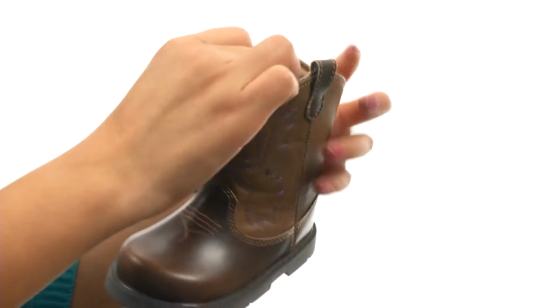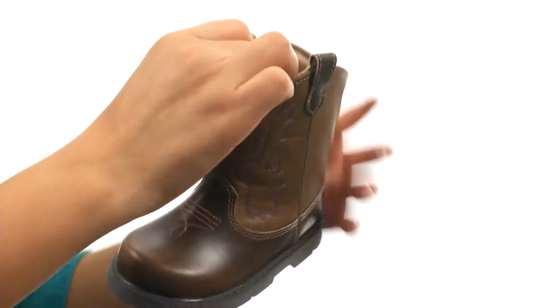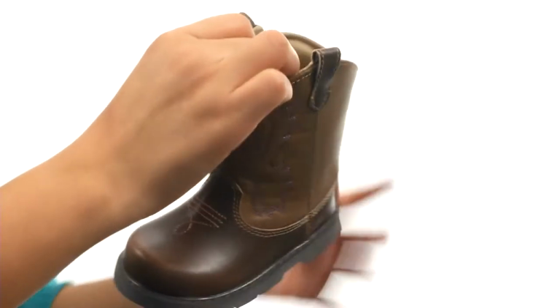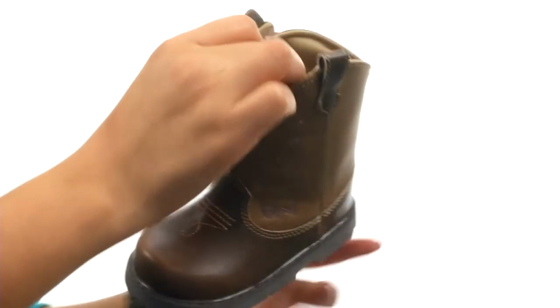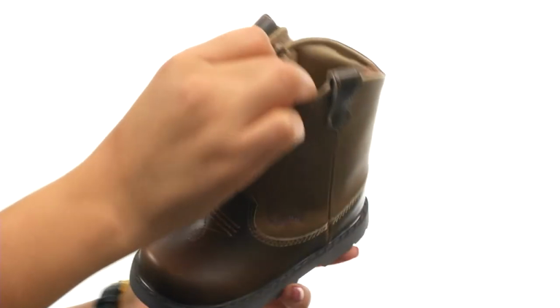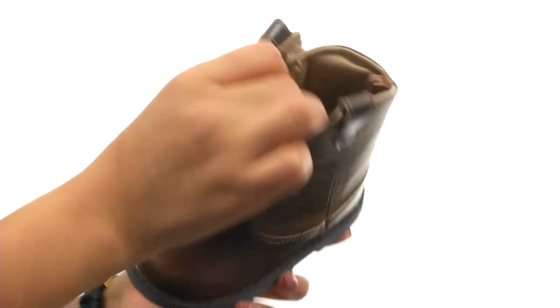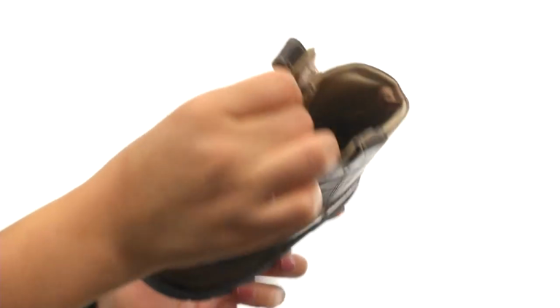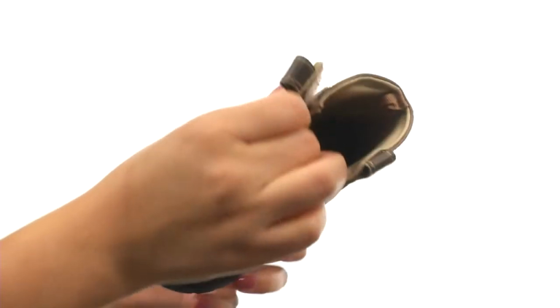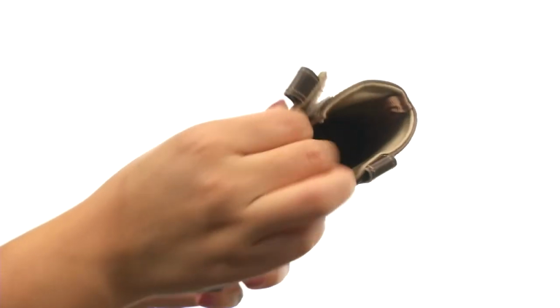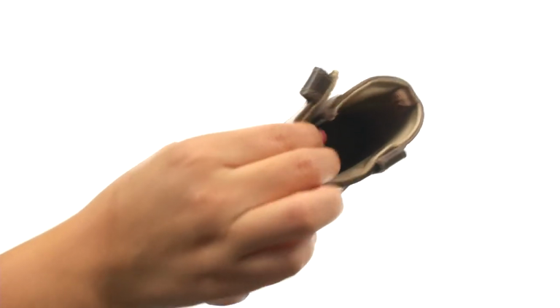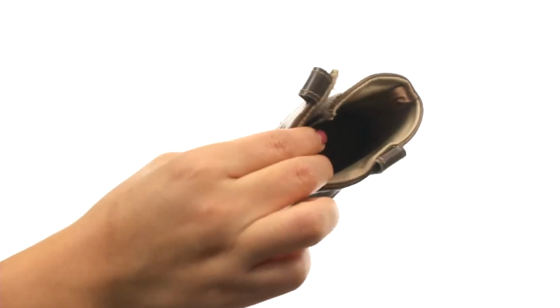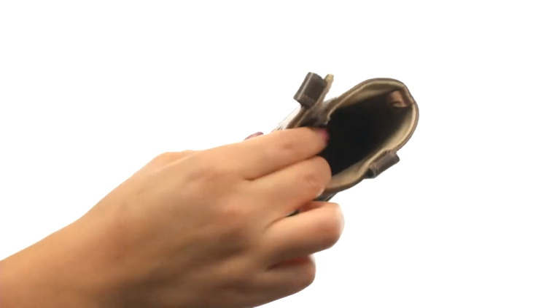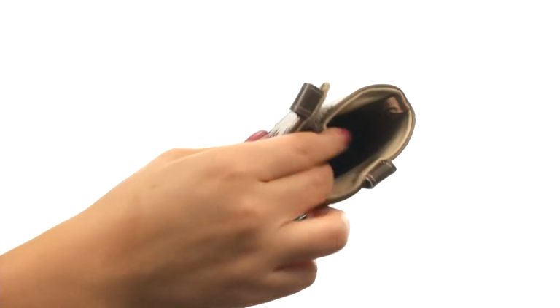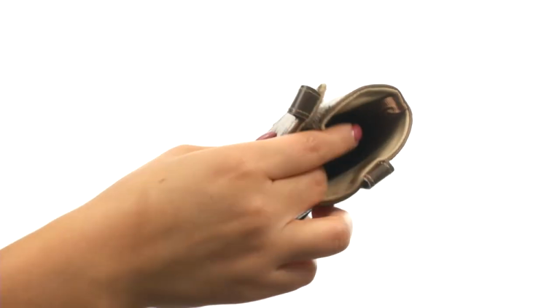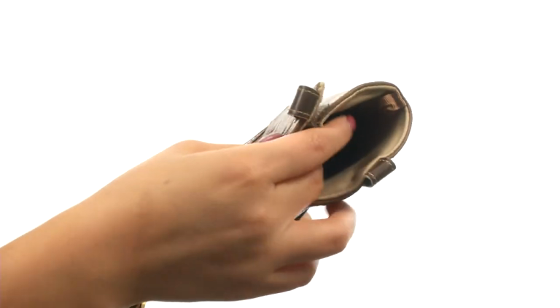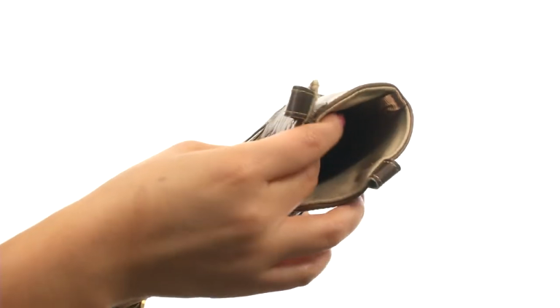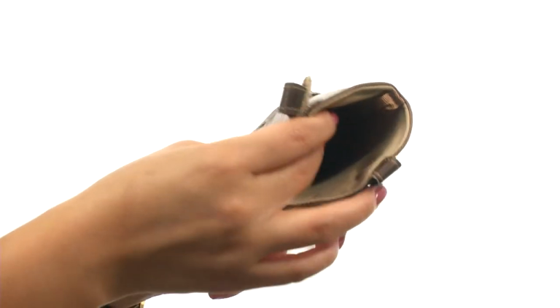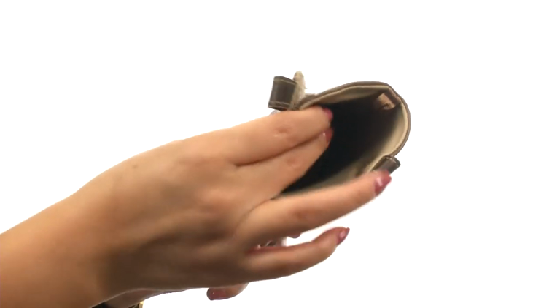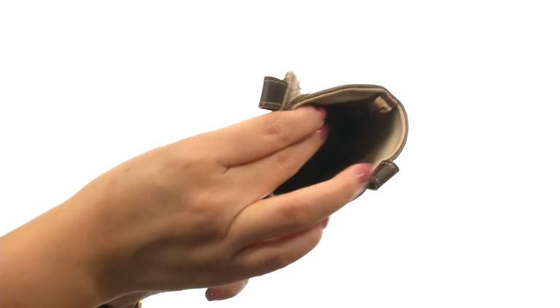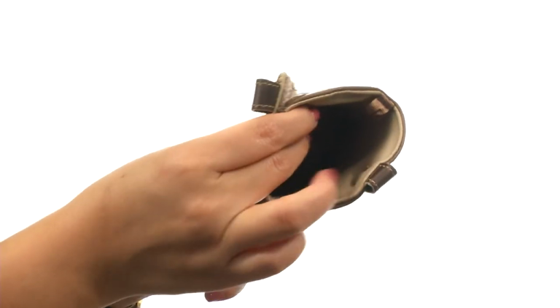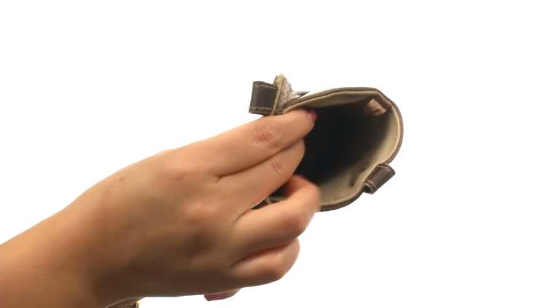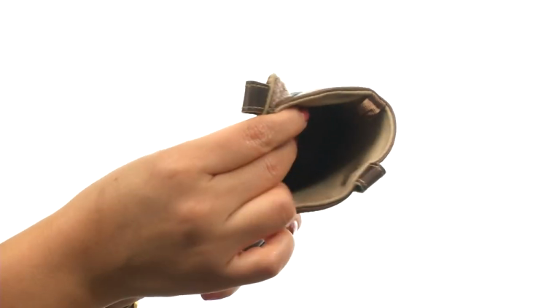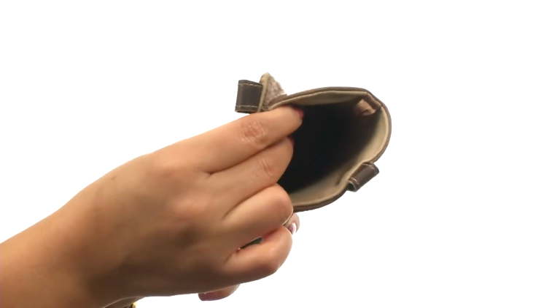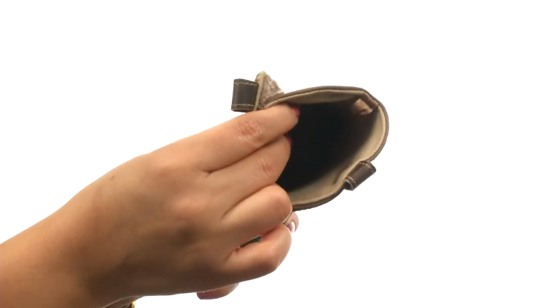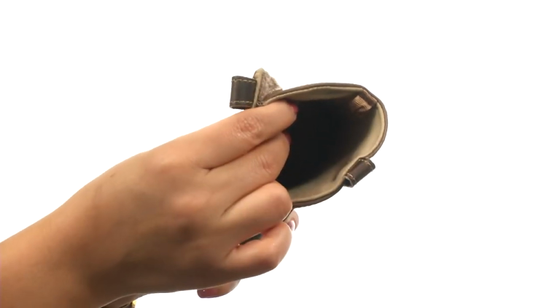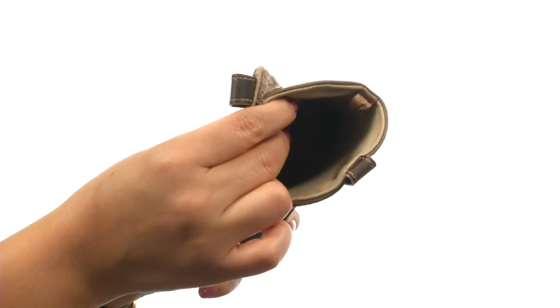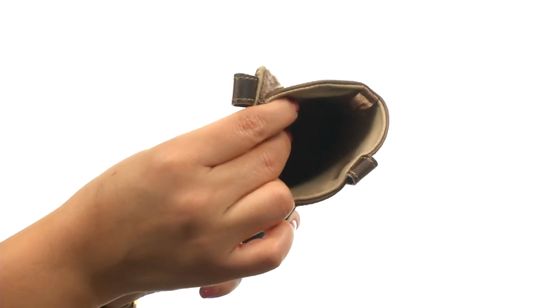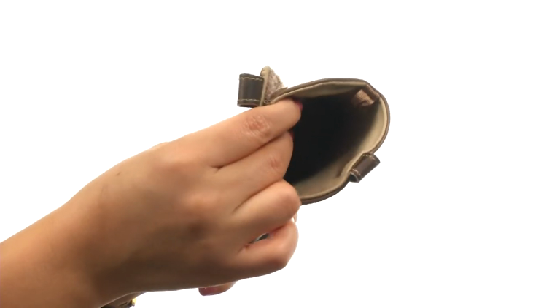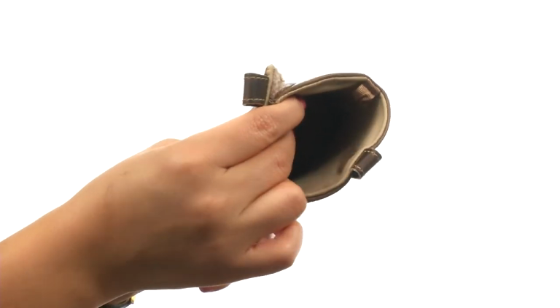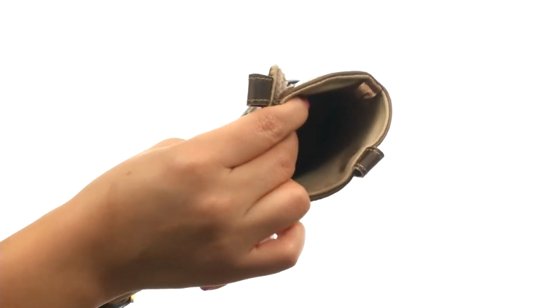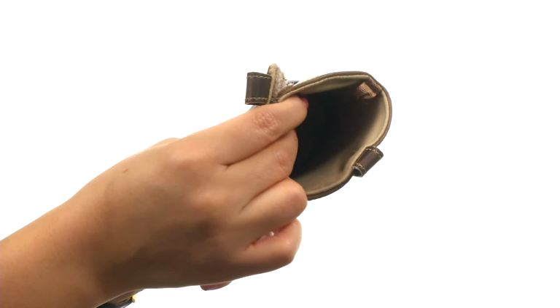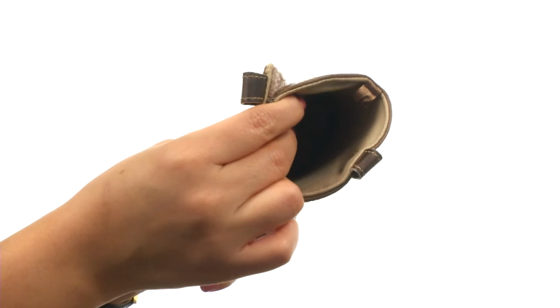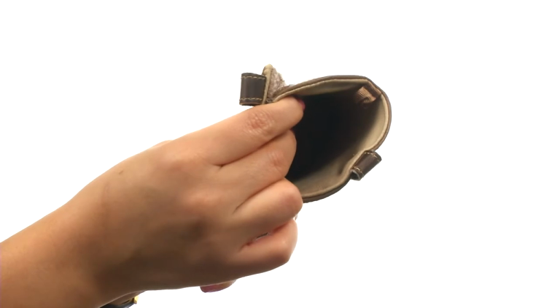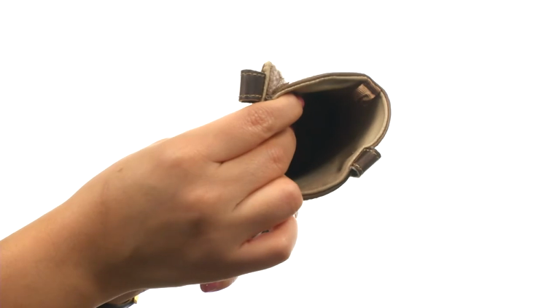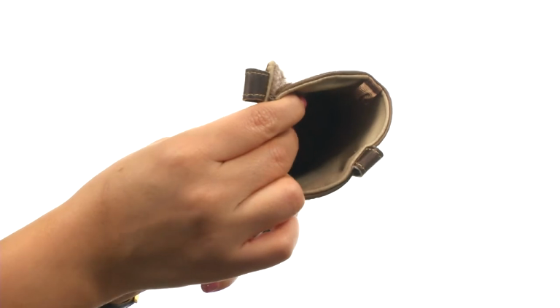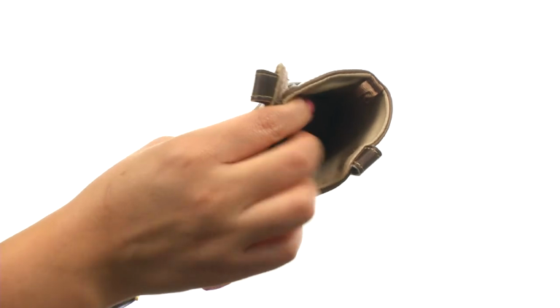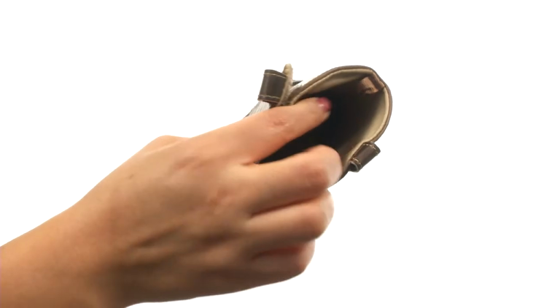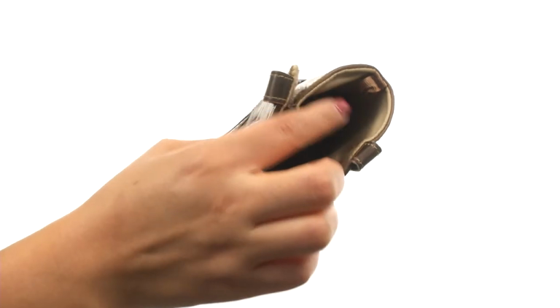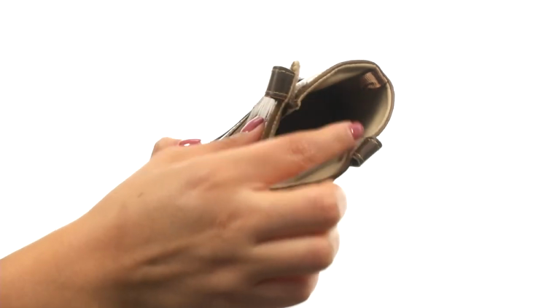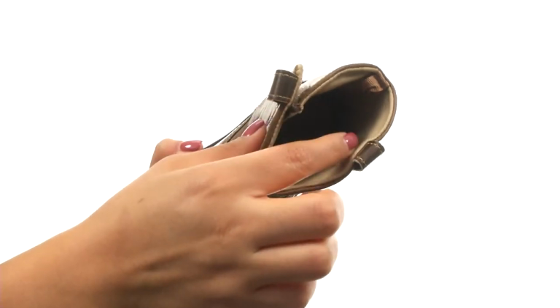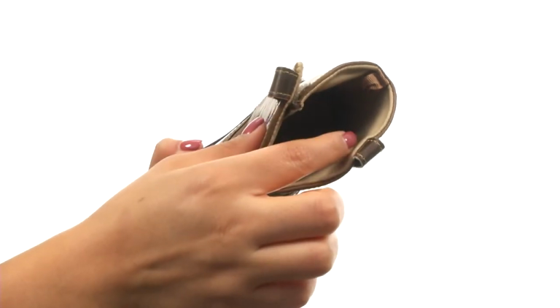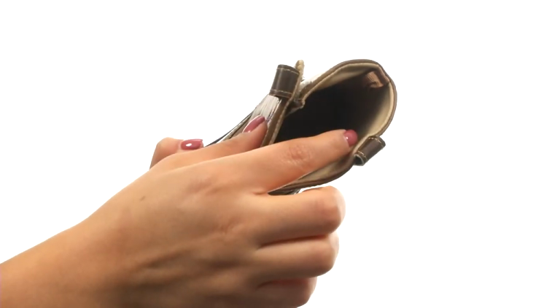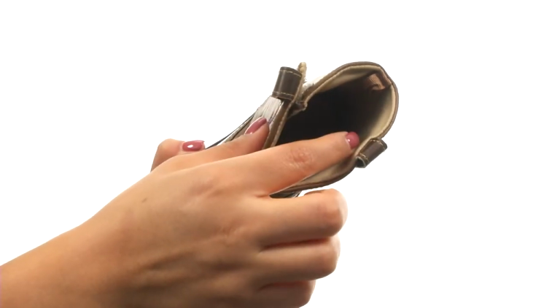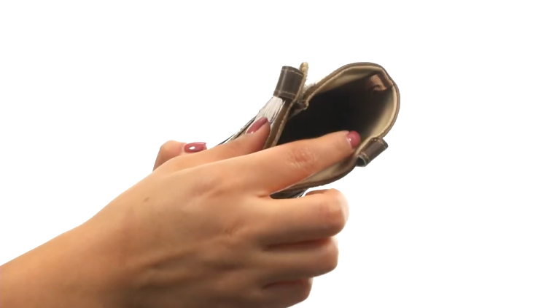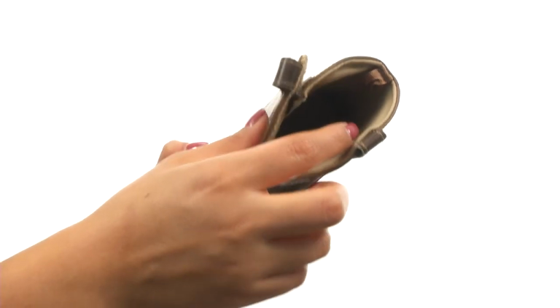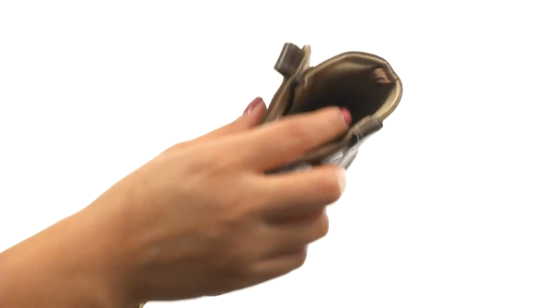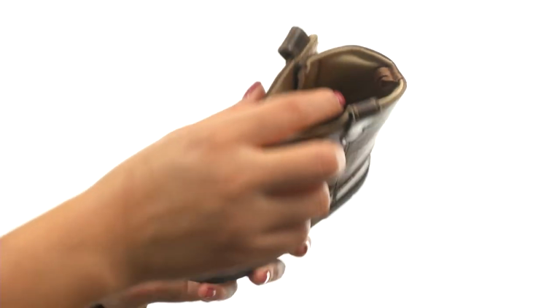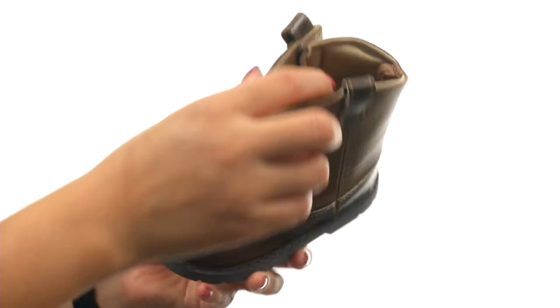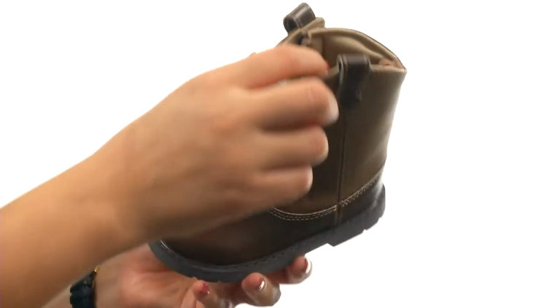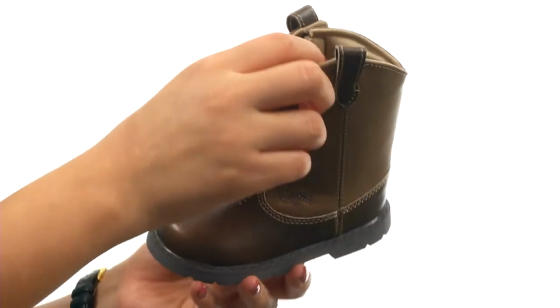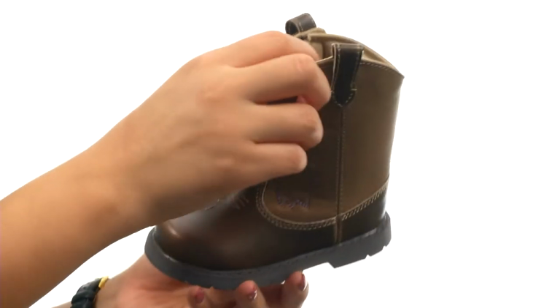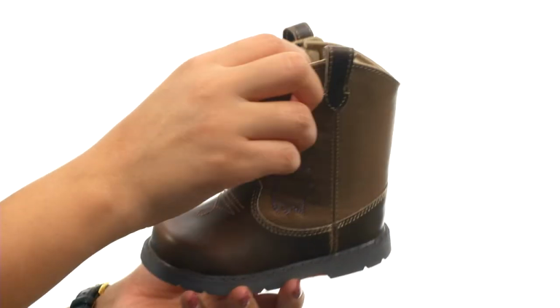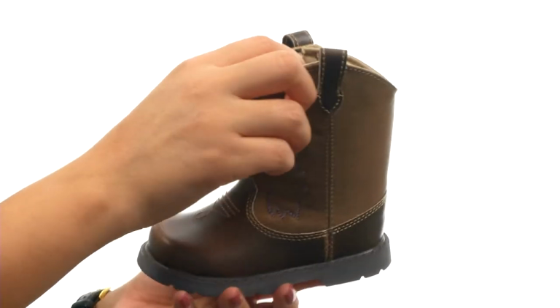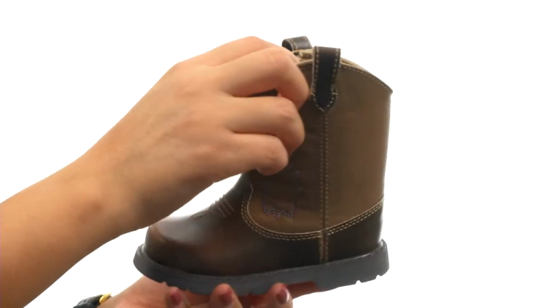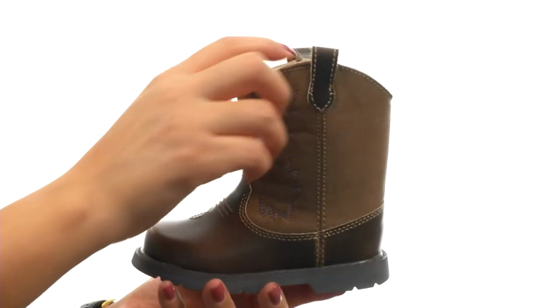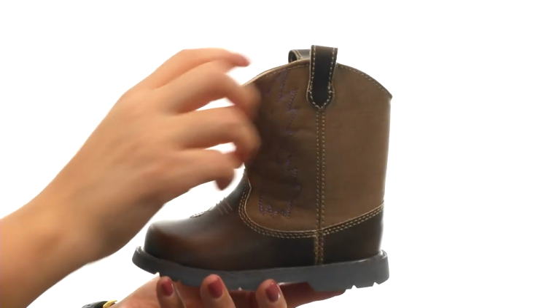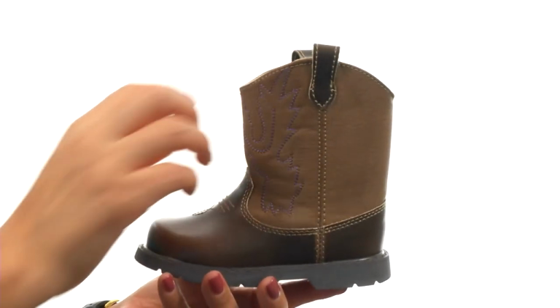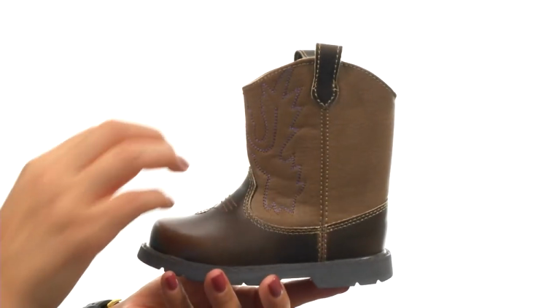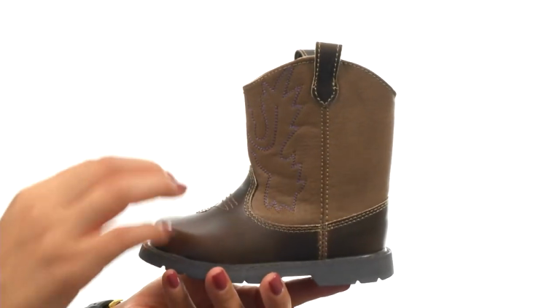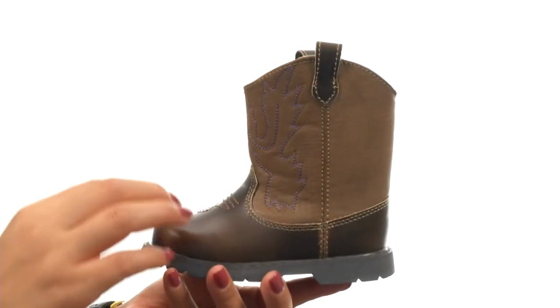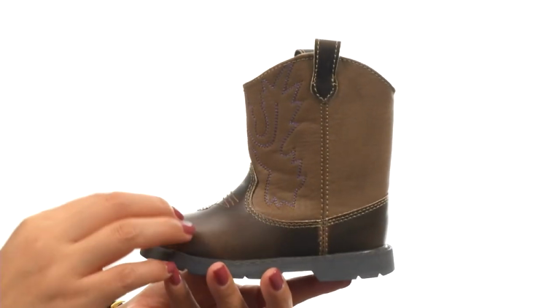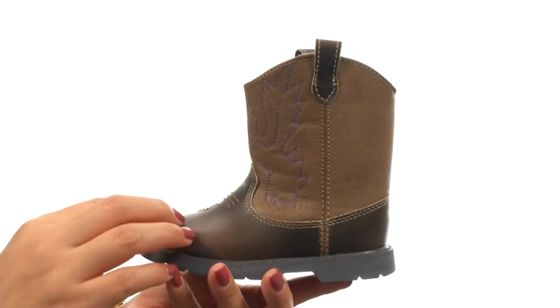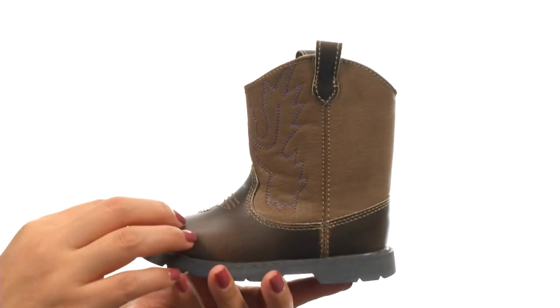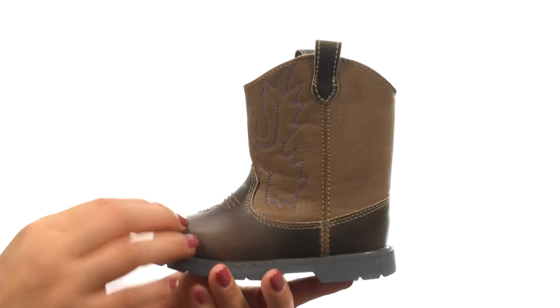On the inside, there's soft textile linings for a great next to skin feel and a cushioned footbed that will provide comfort and support.